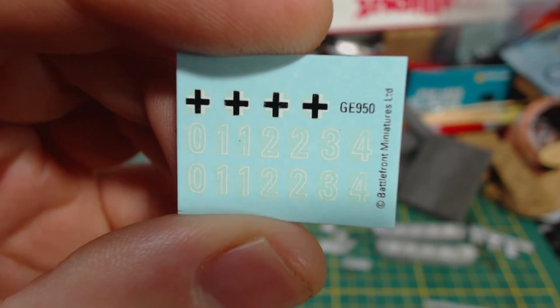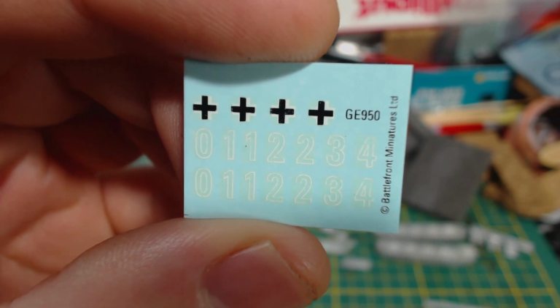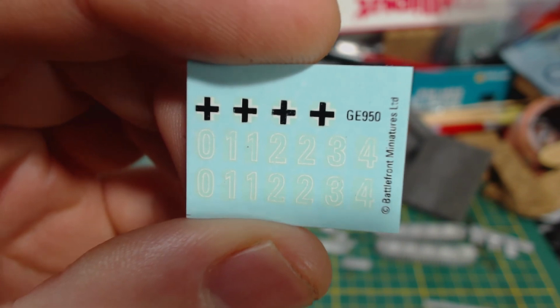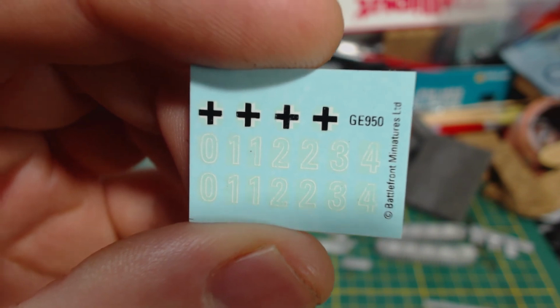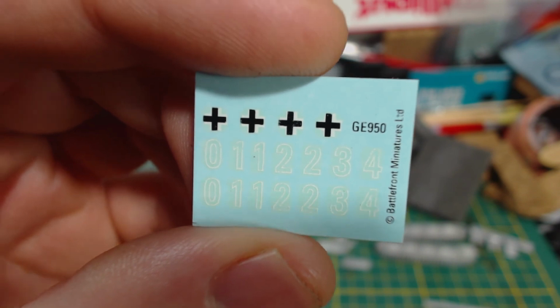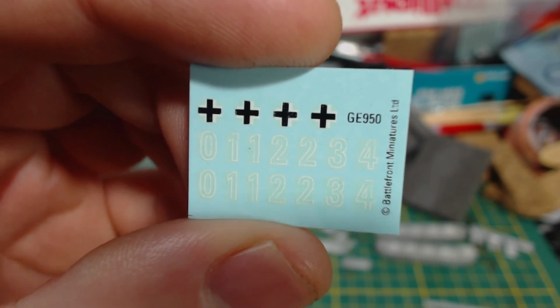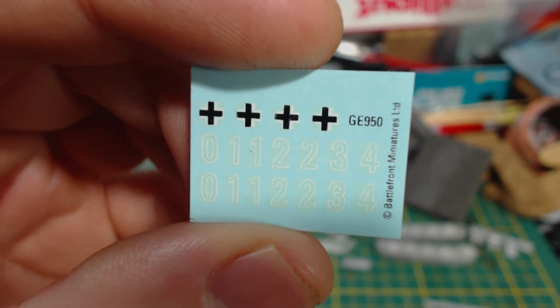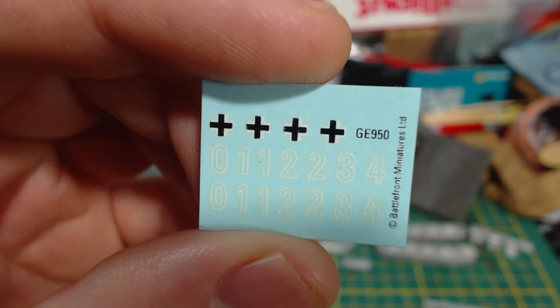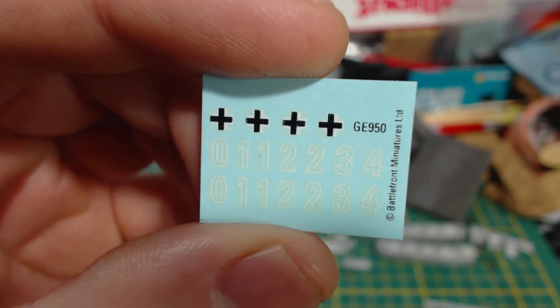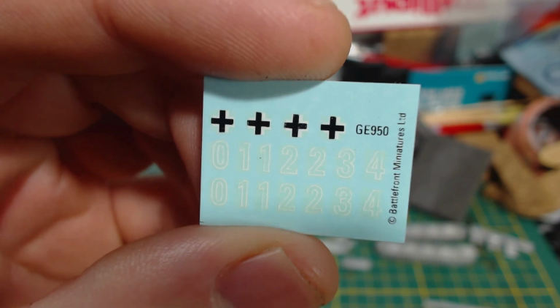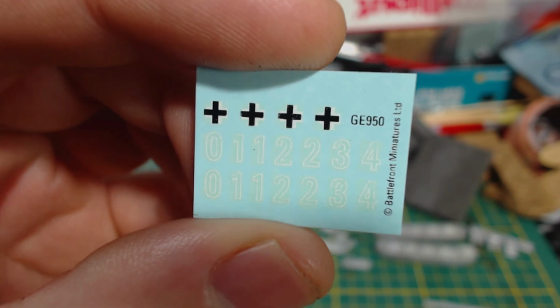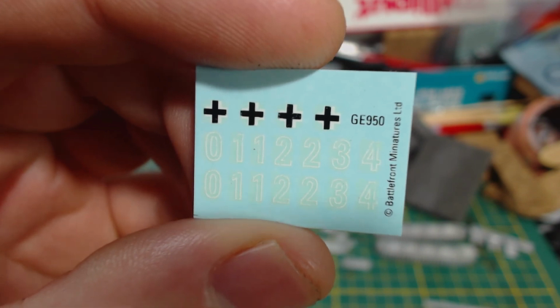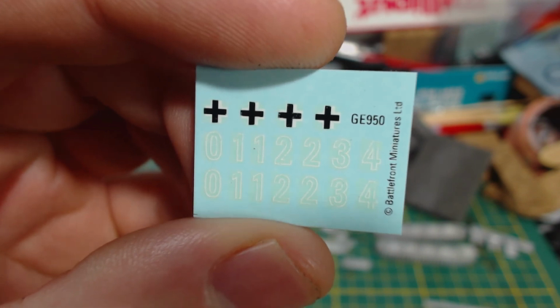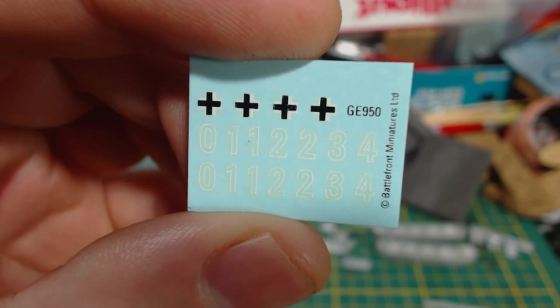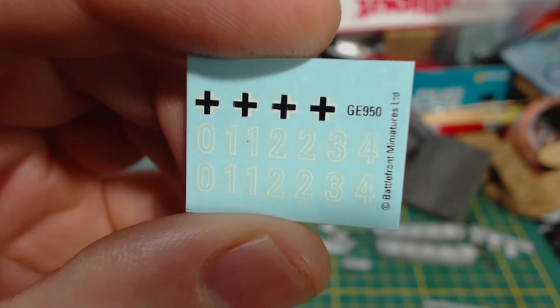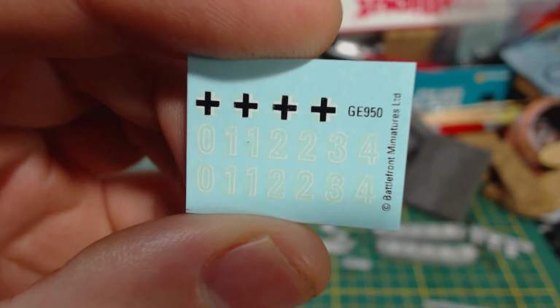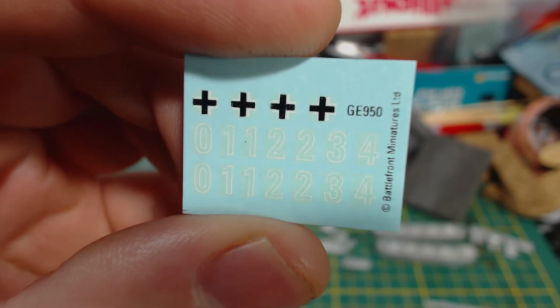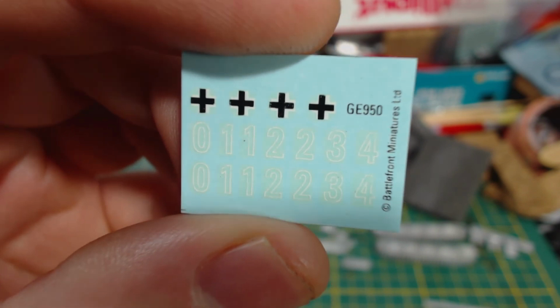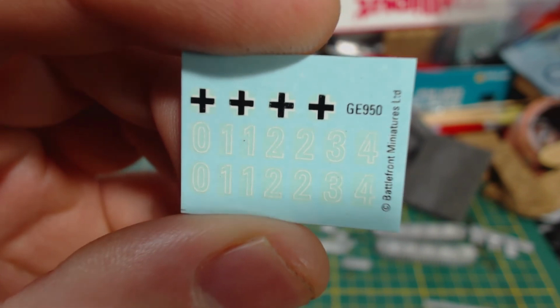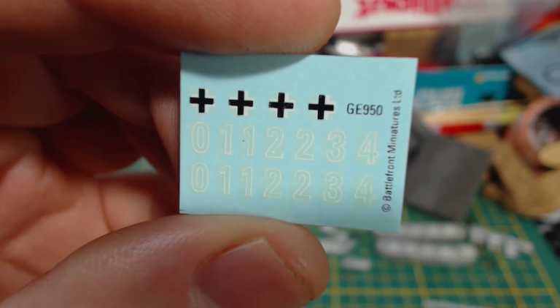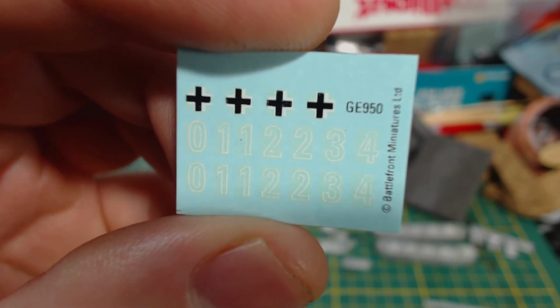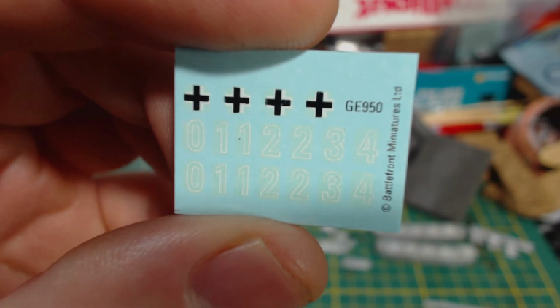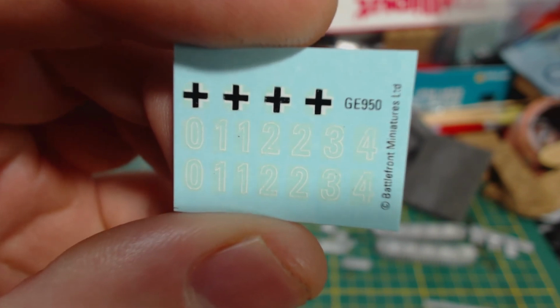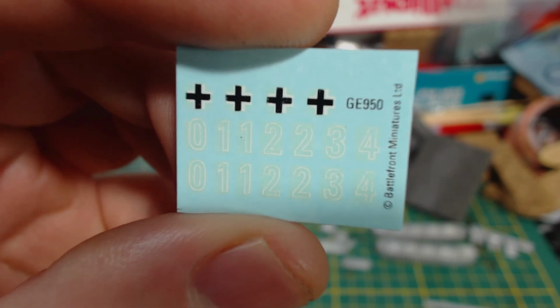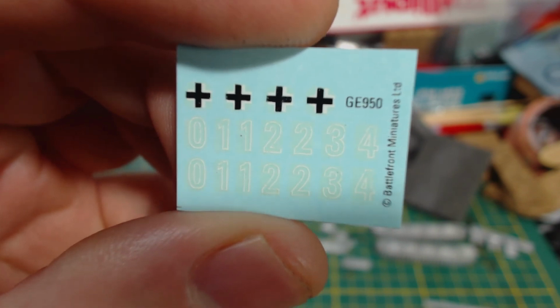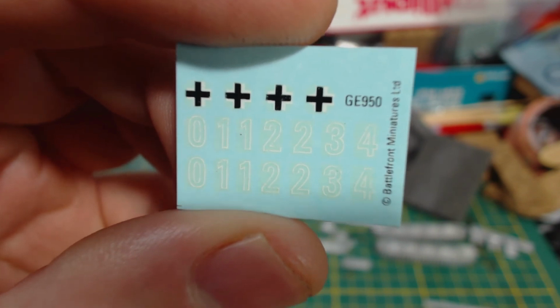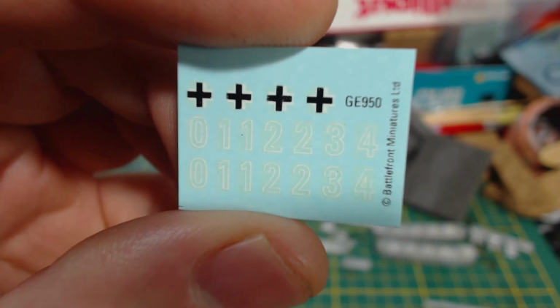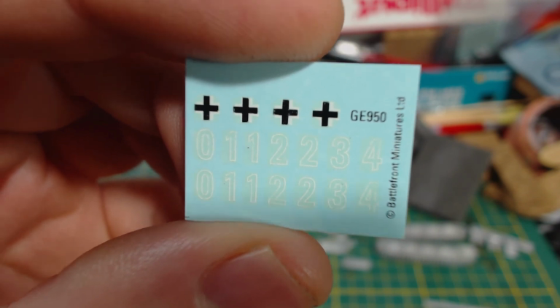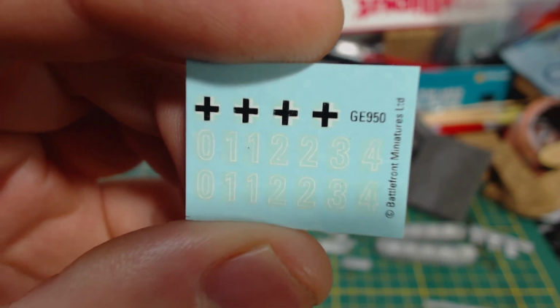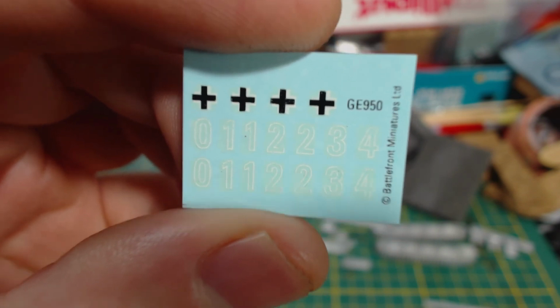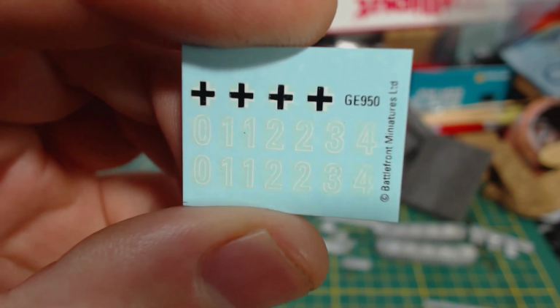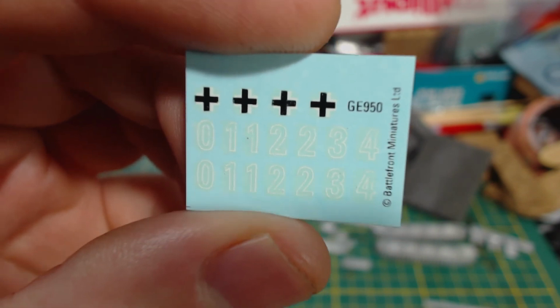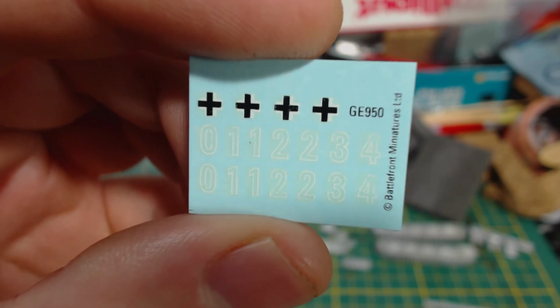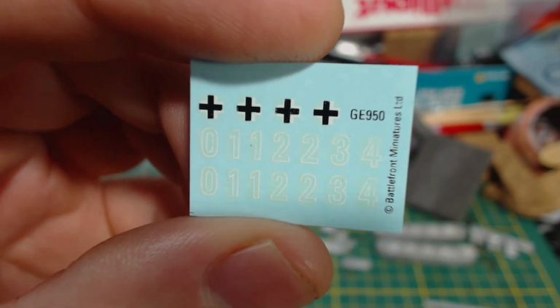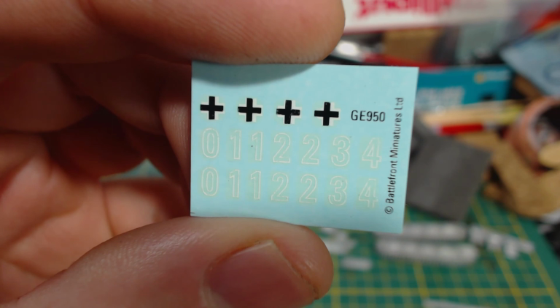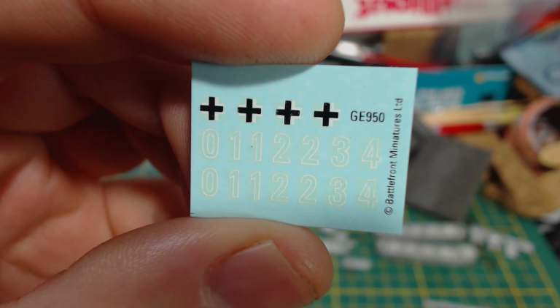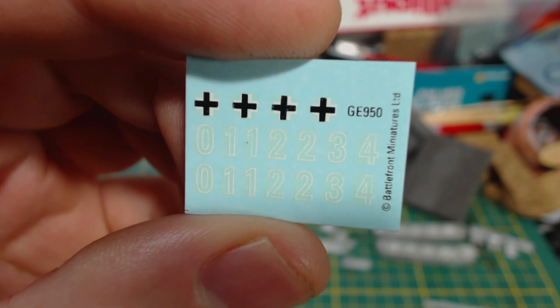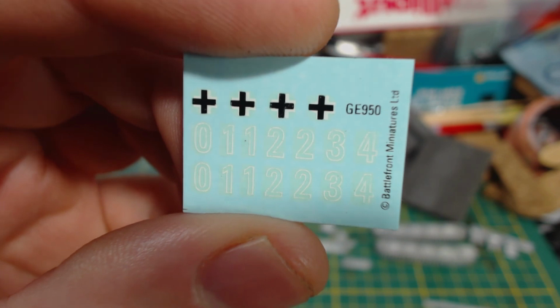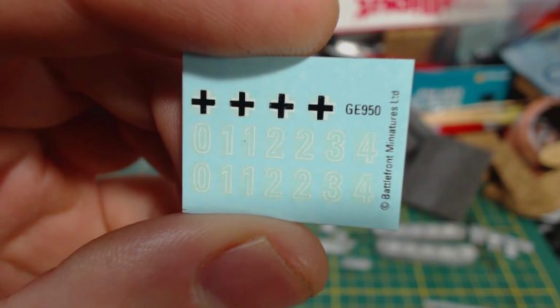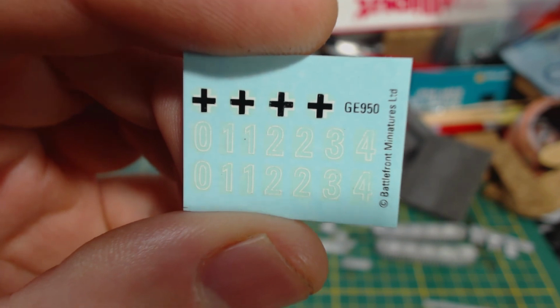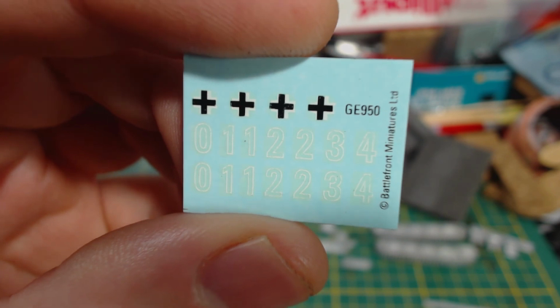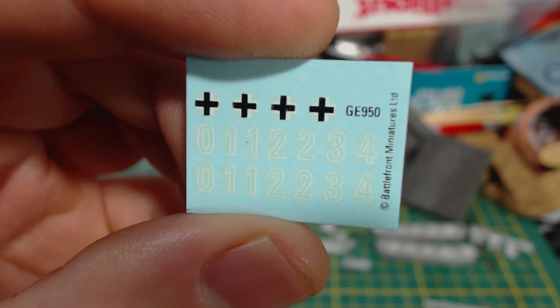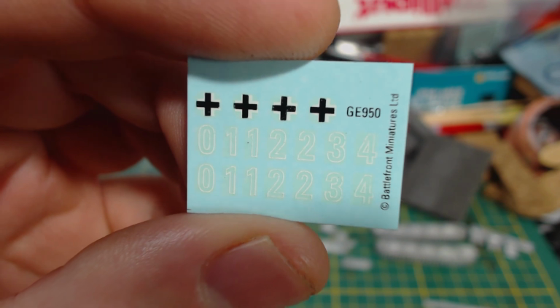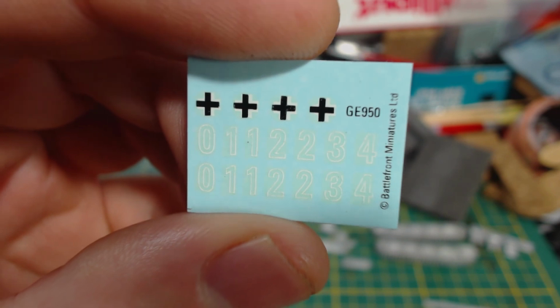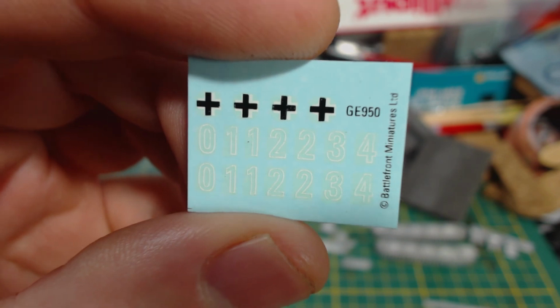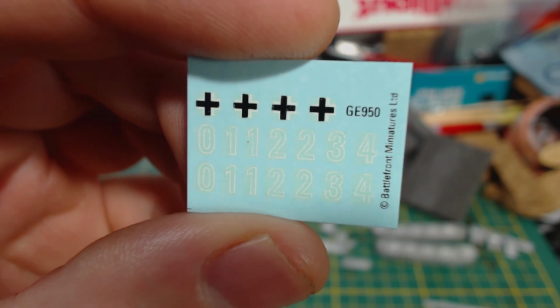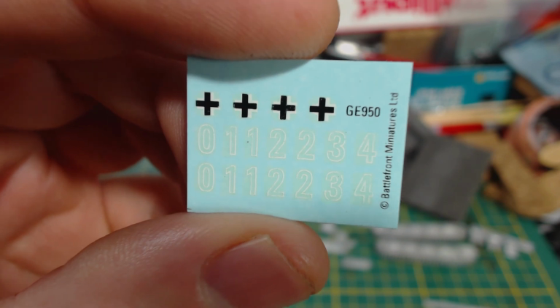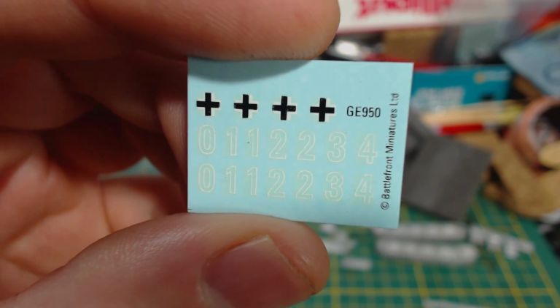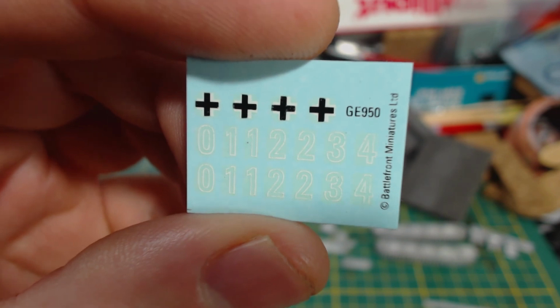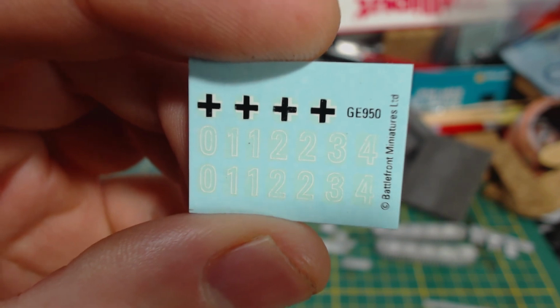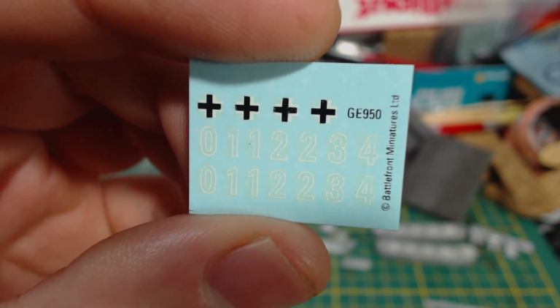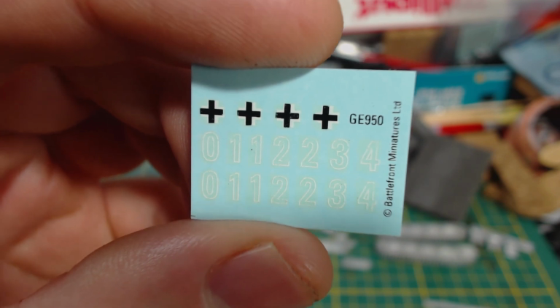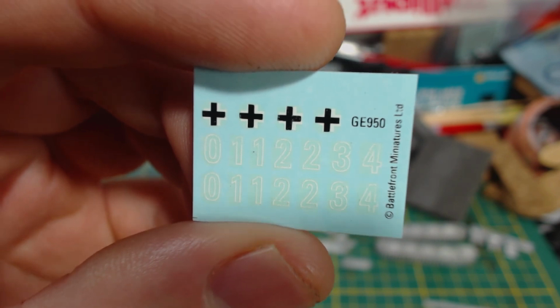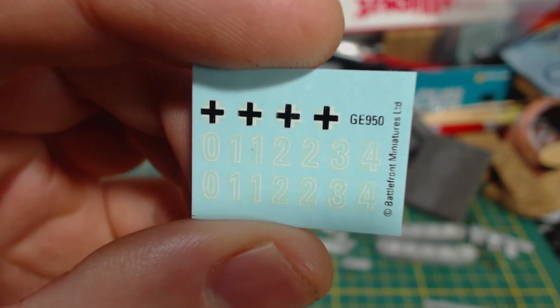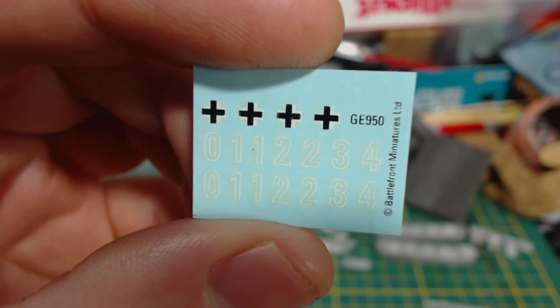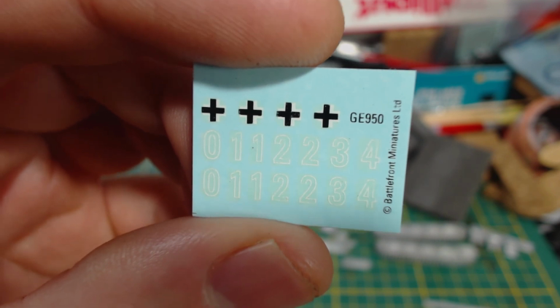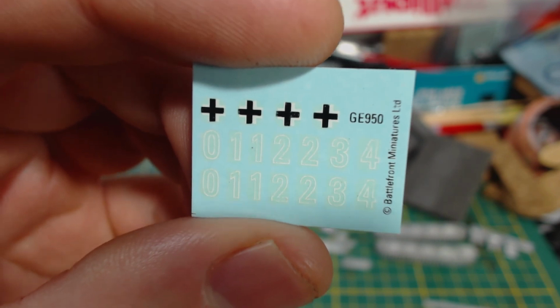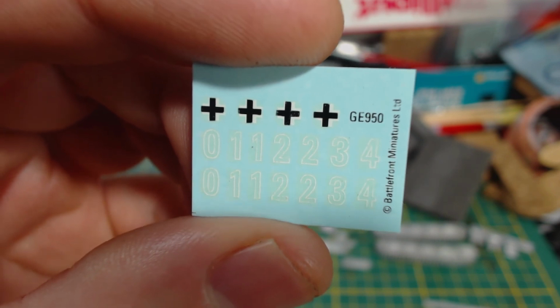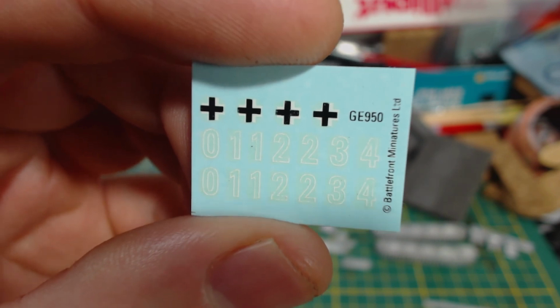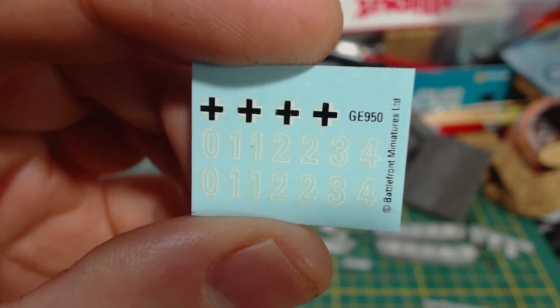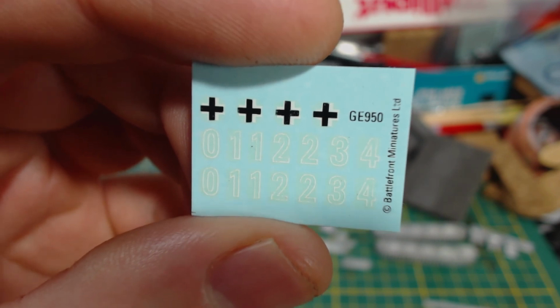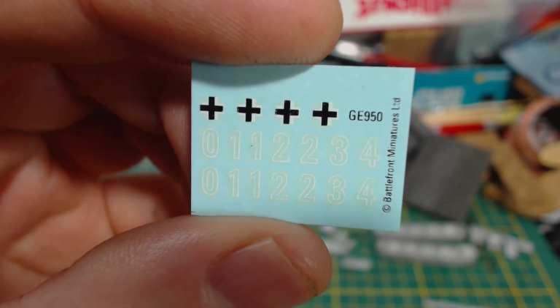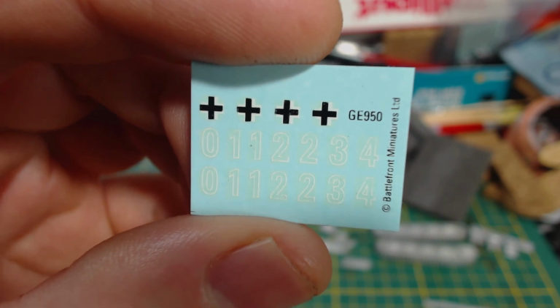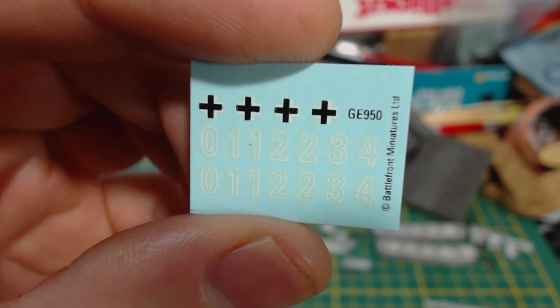Also included are these decals. The numbers look good, but the crosses are poor and printed a little bit off centre. I'll most likely use Plastic Soldier Company decals that I've used on other German tanks.